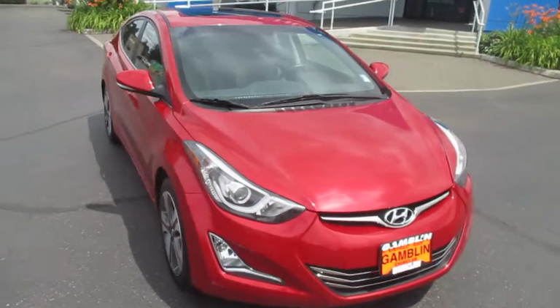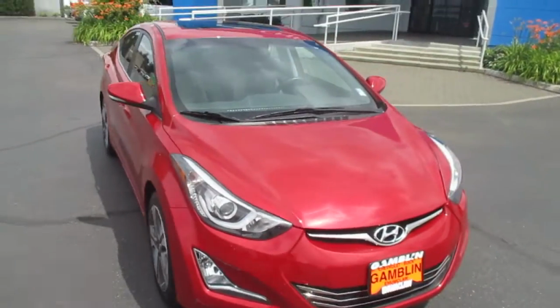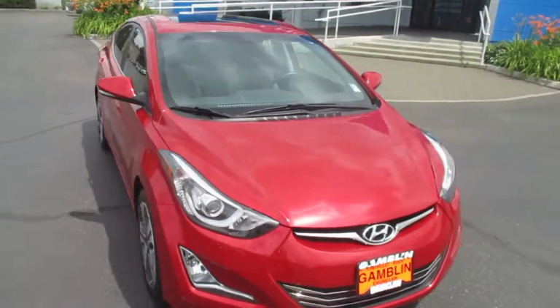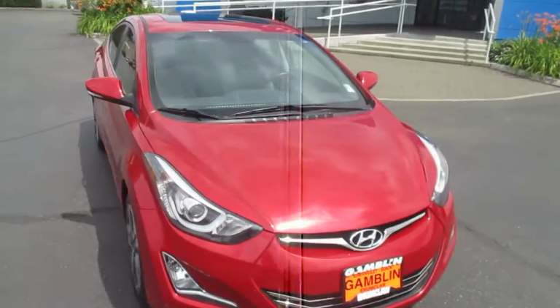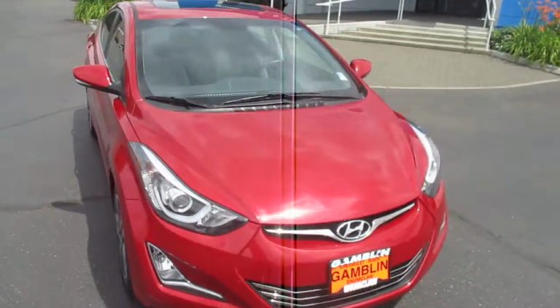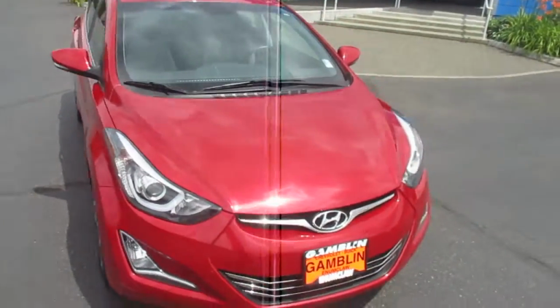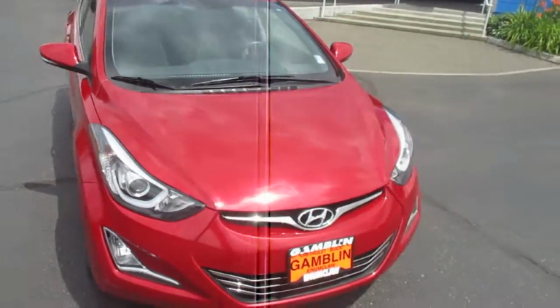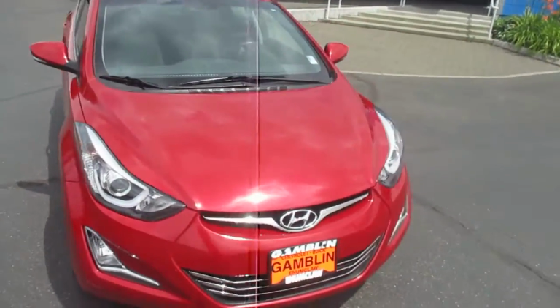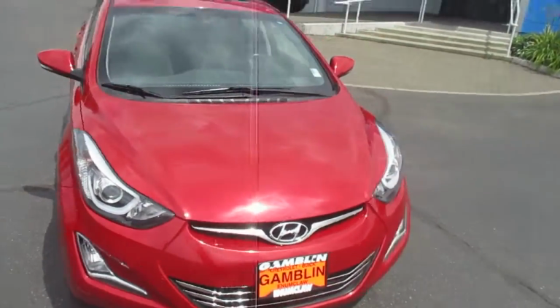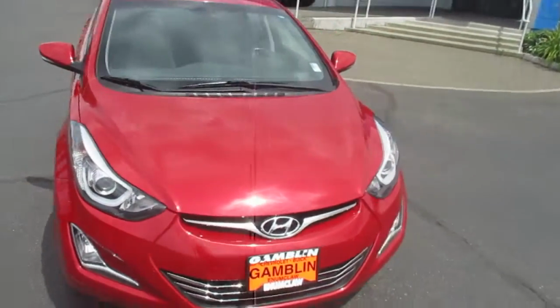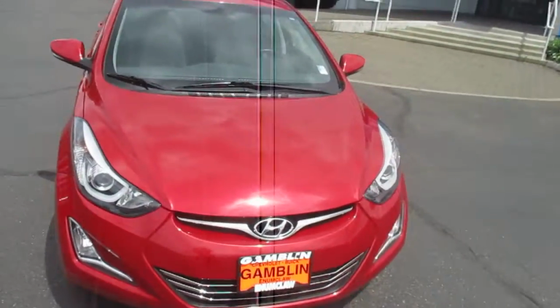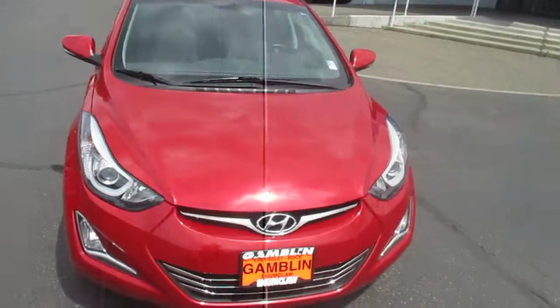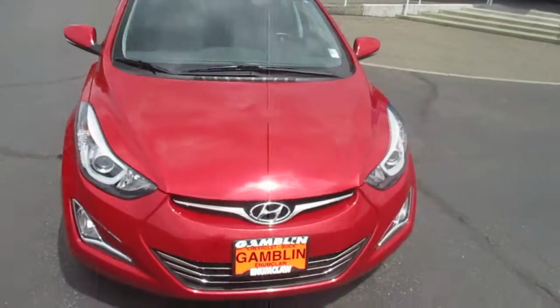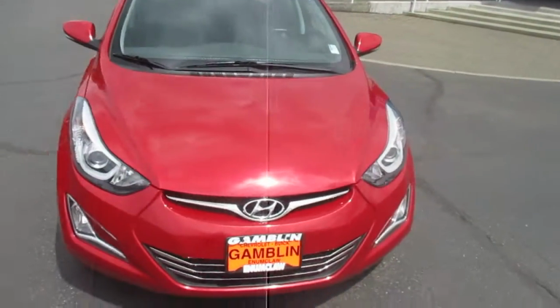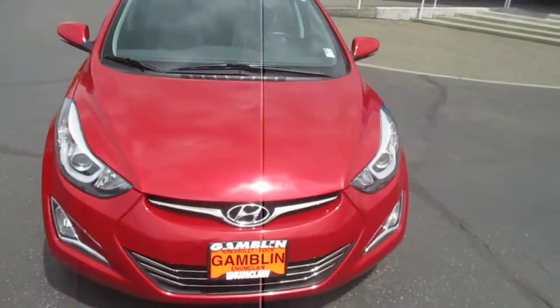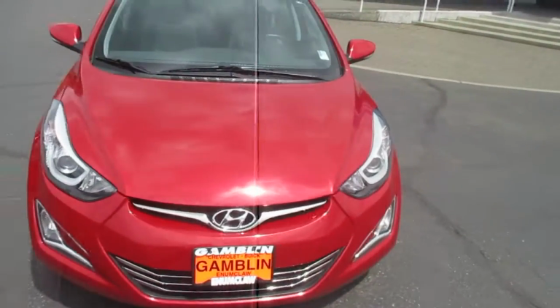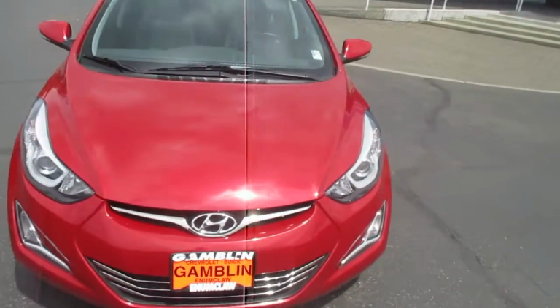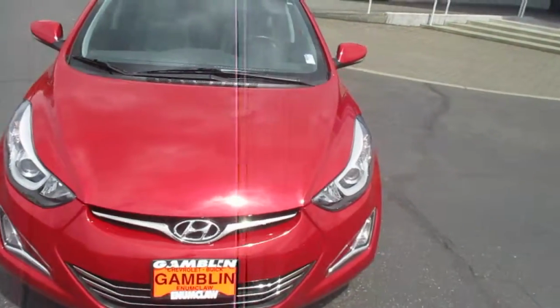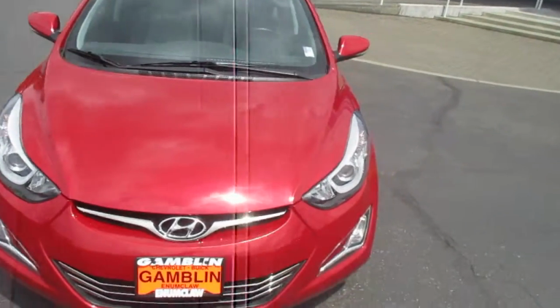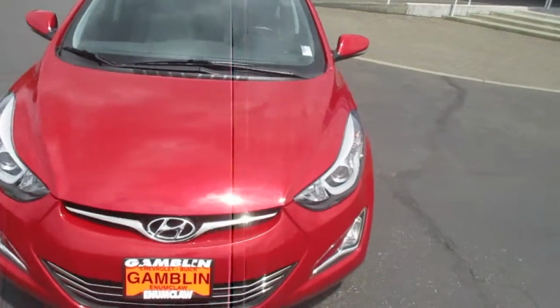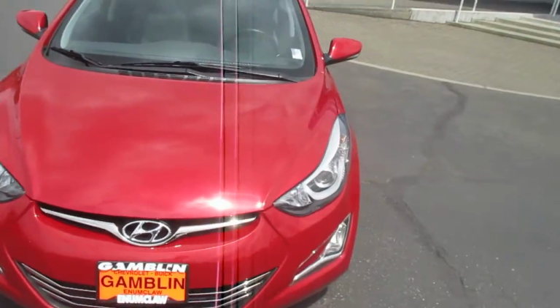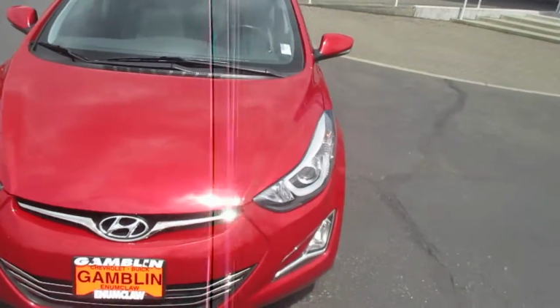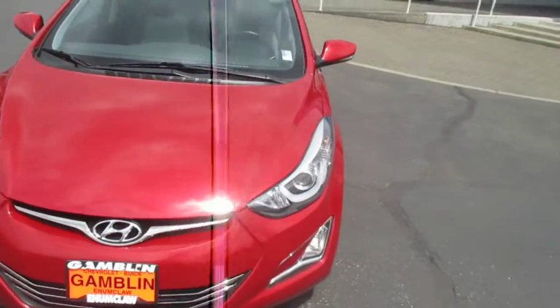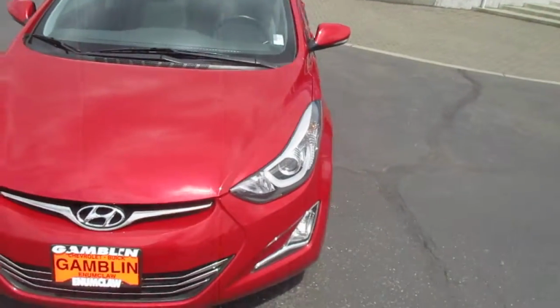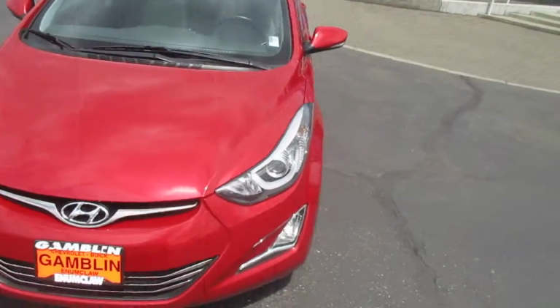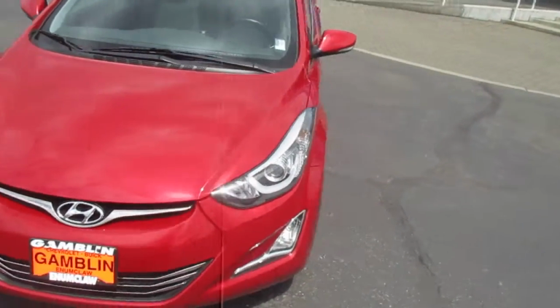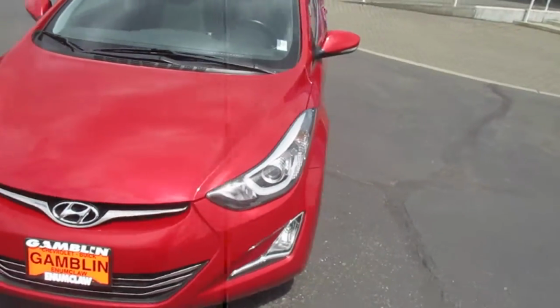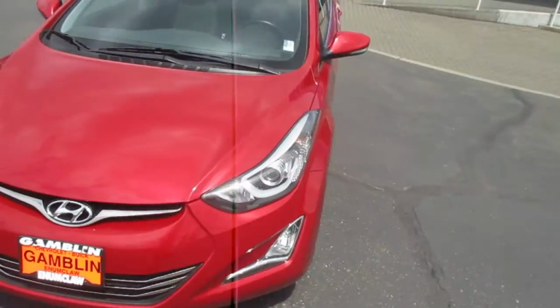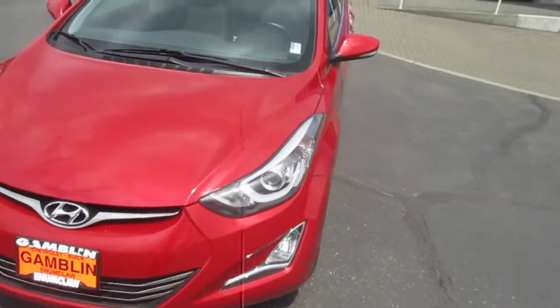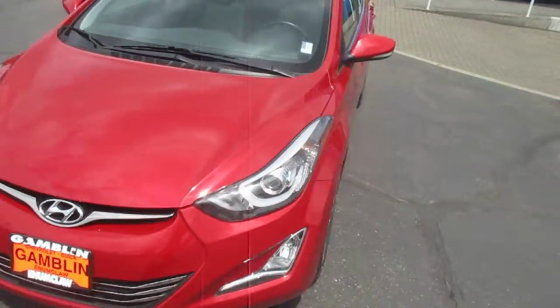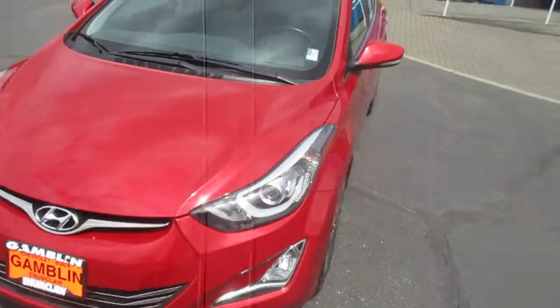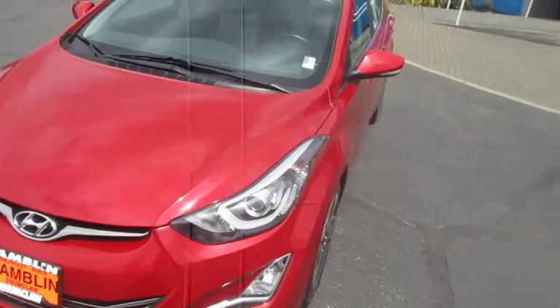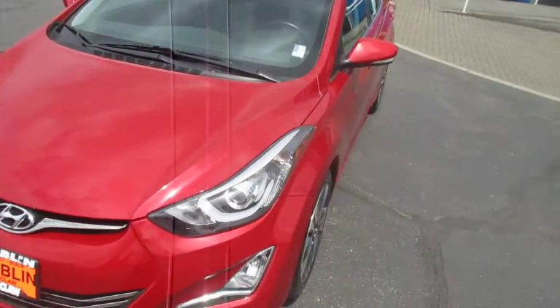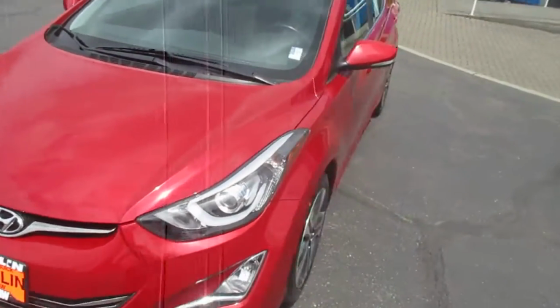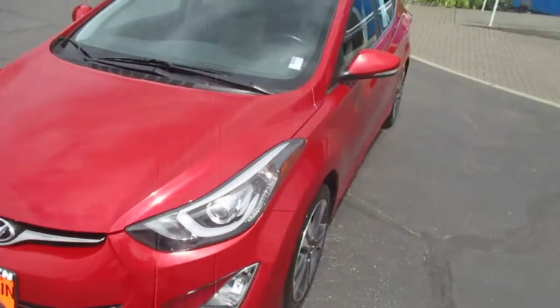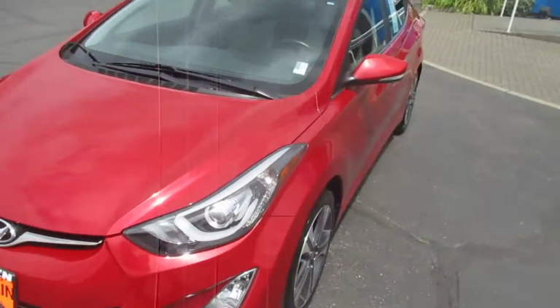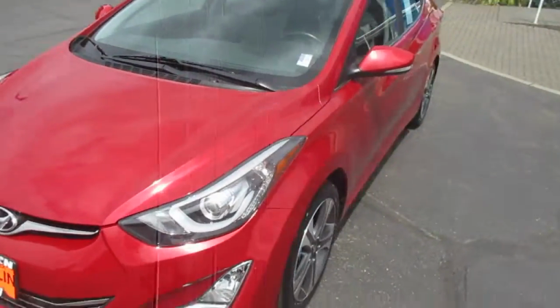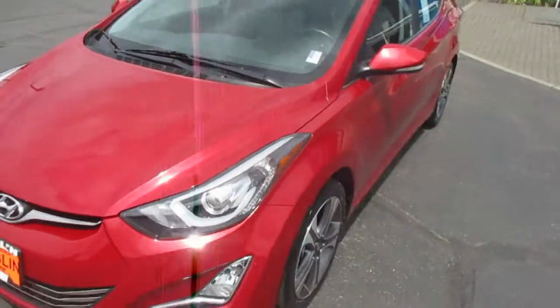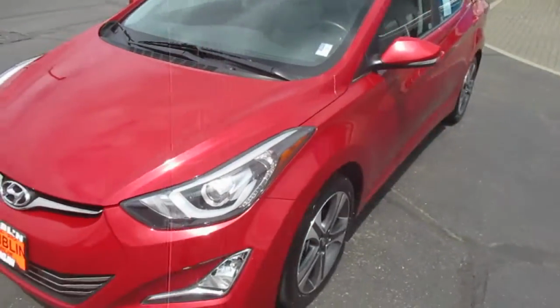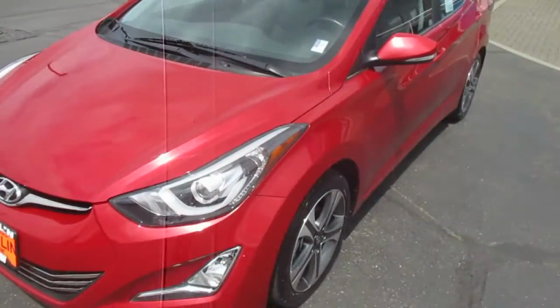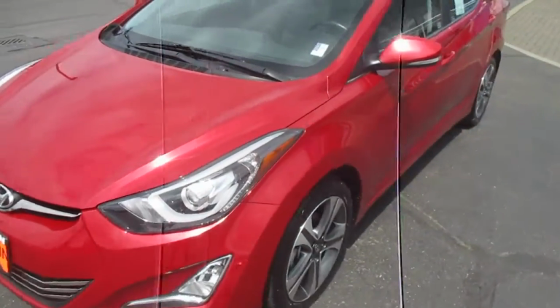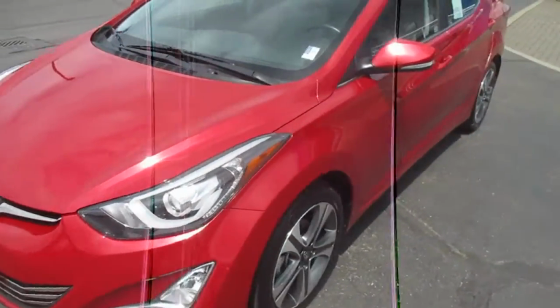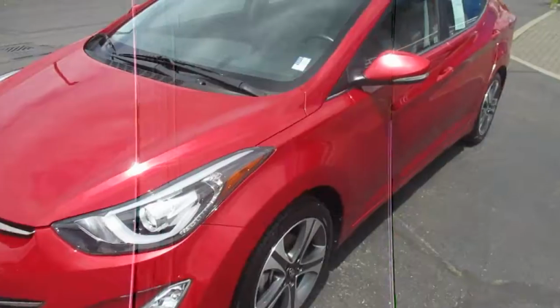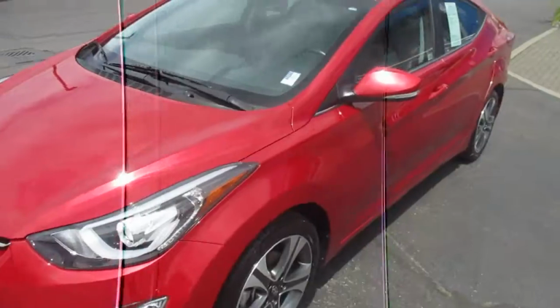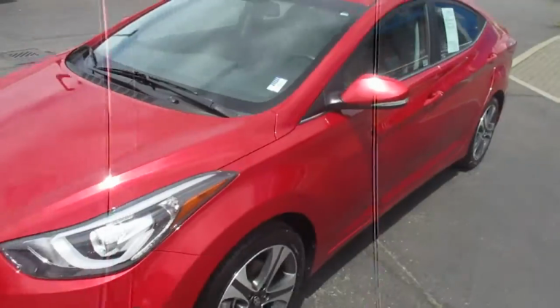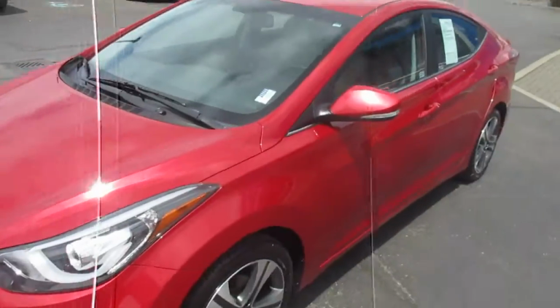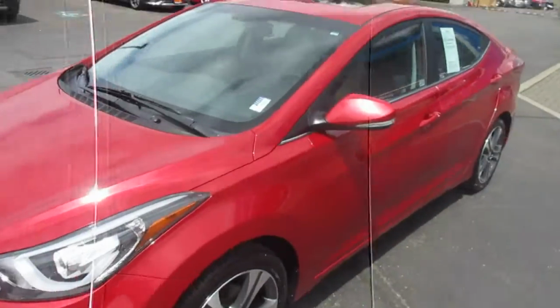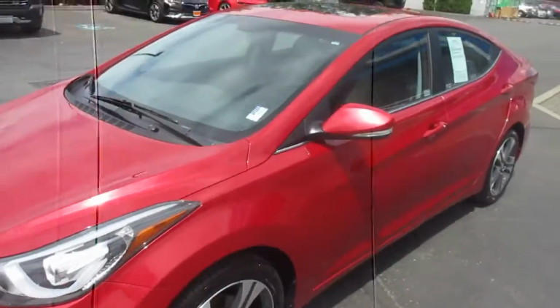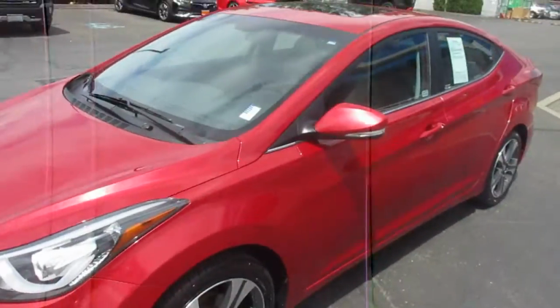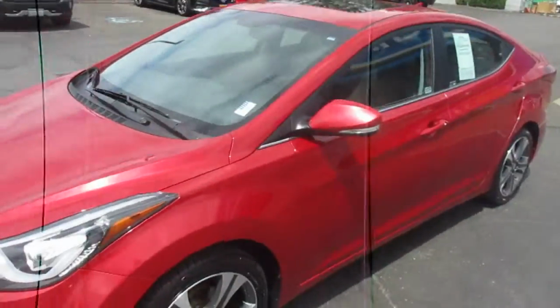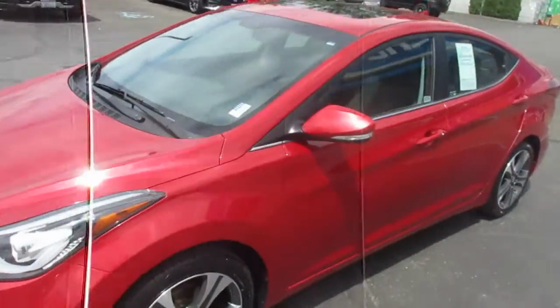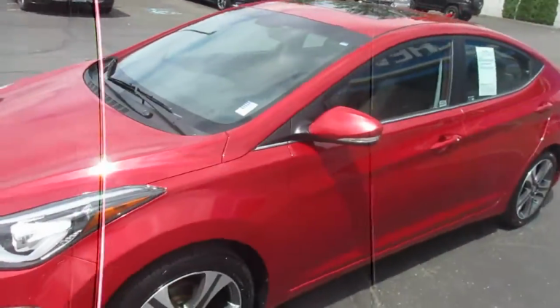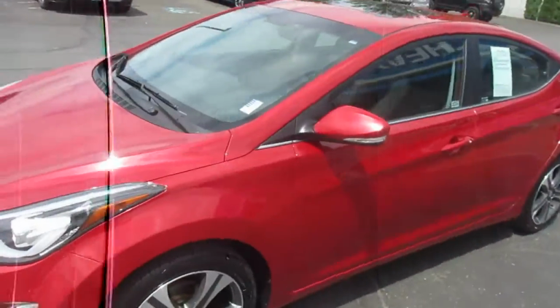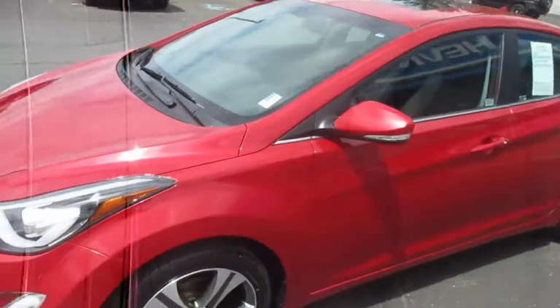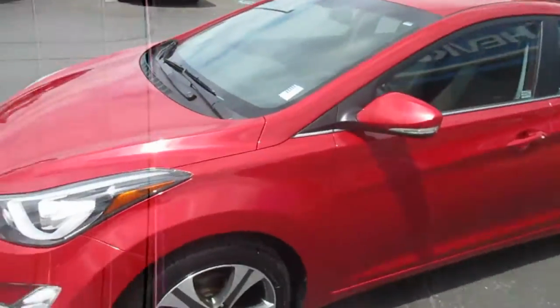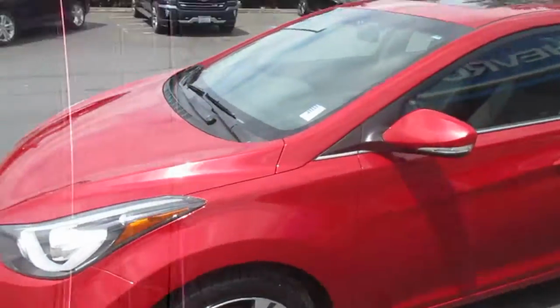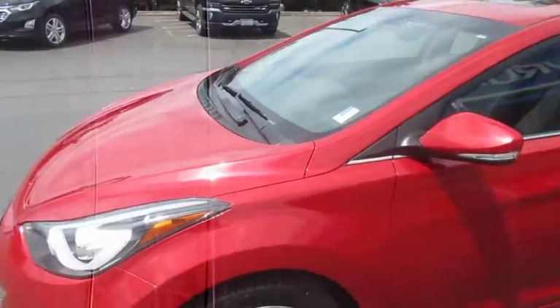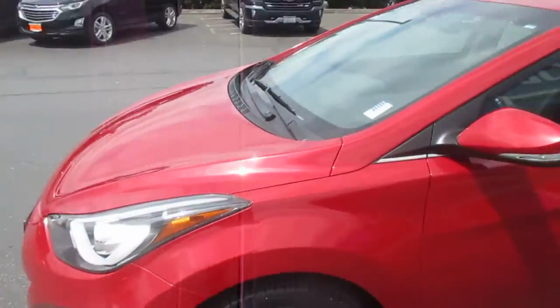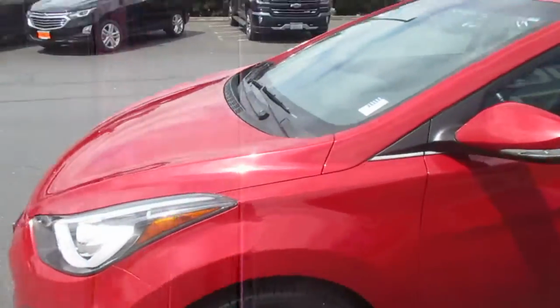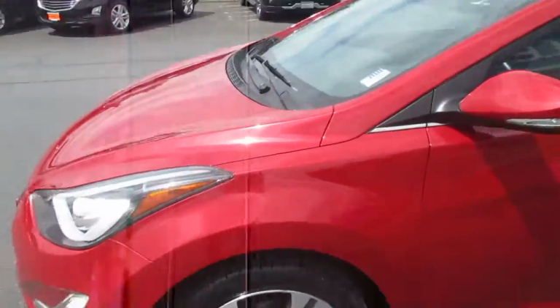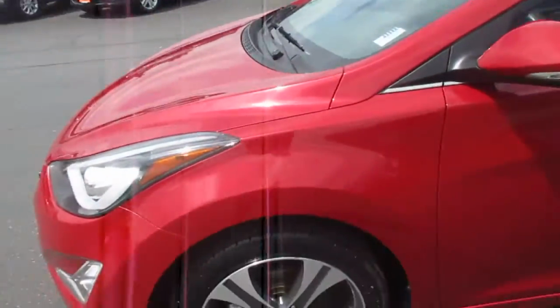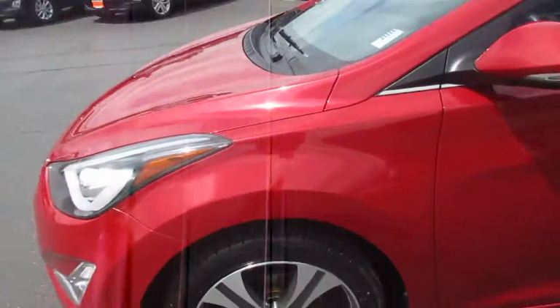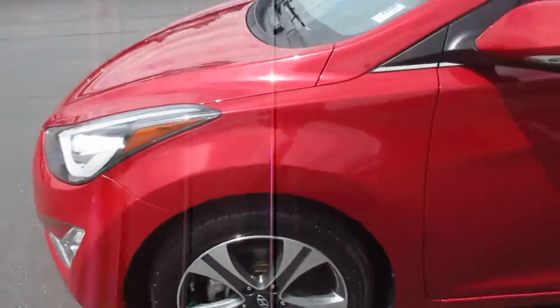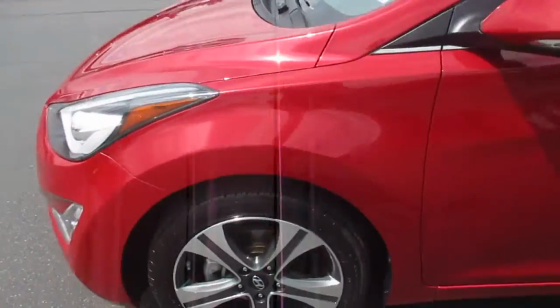Hey there folks, down here at Gamblin Motors in England, Washington. Today we're showing our 2014 Hyundai Elantra.